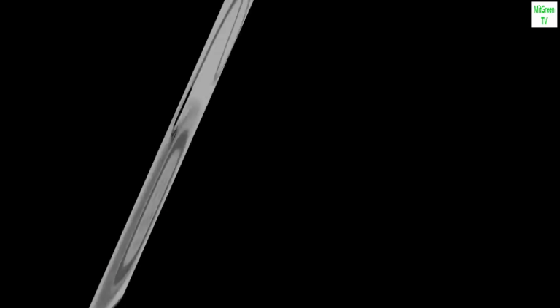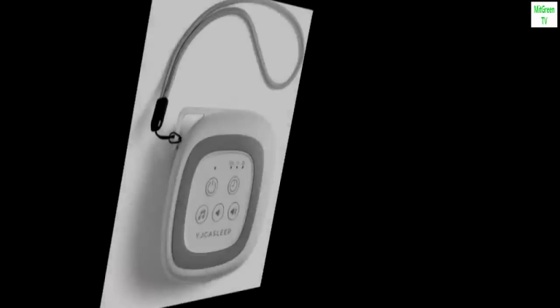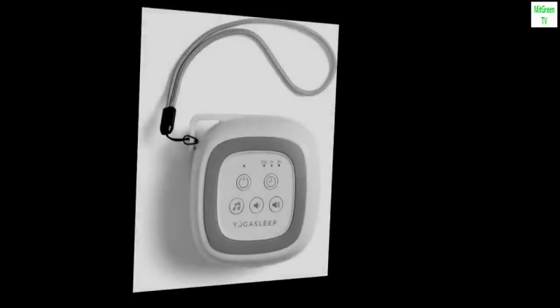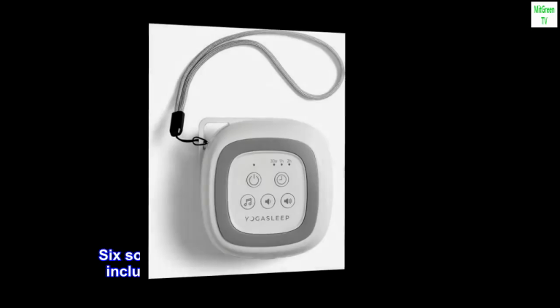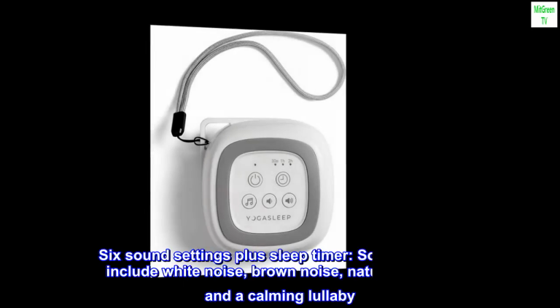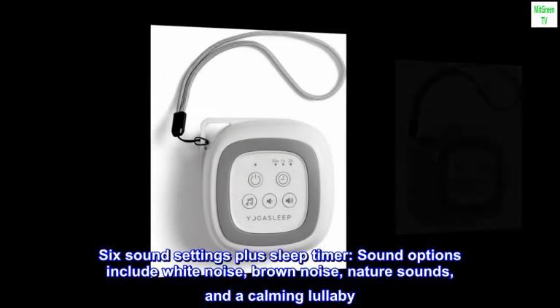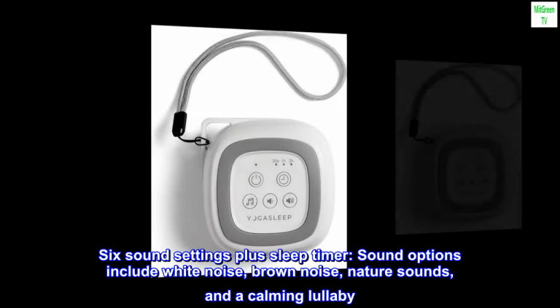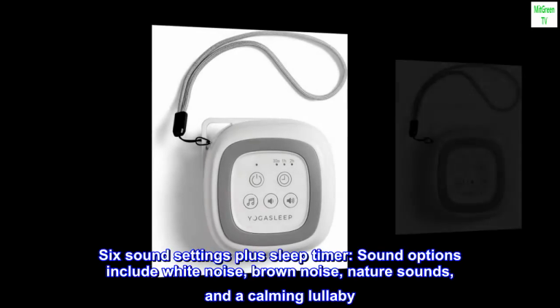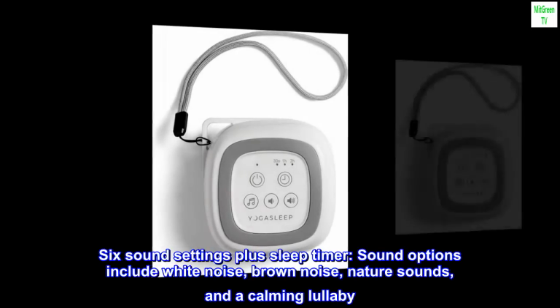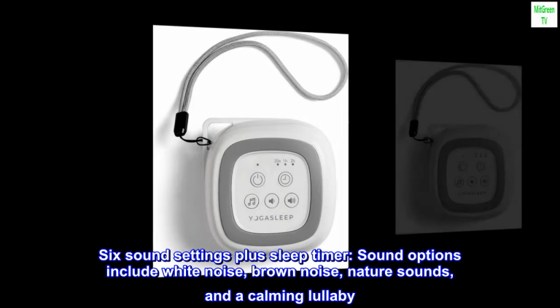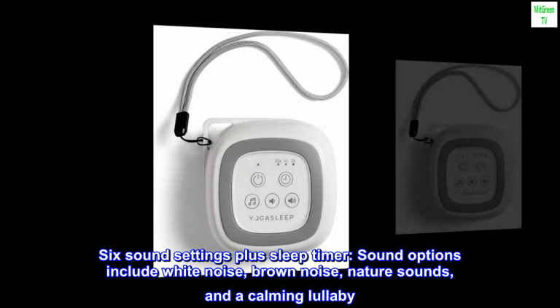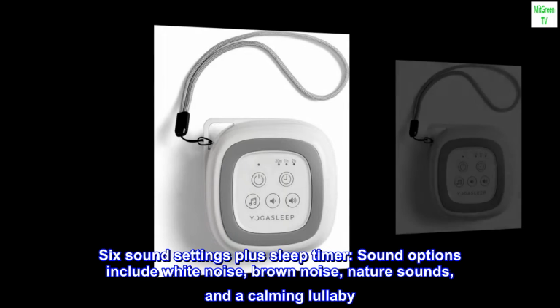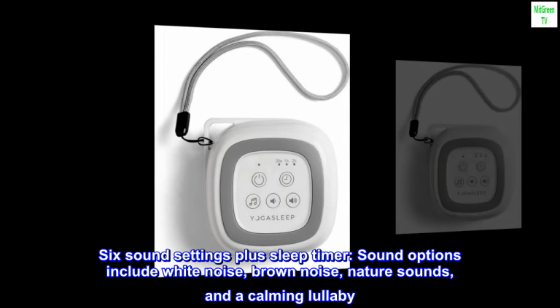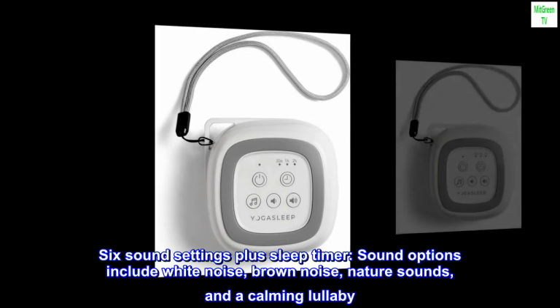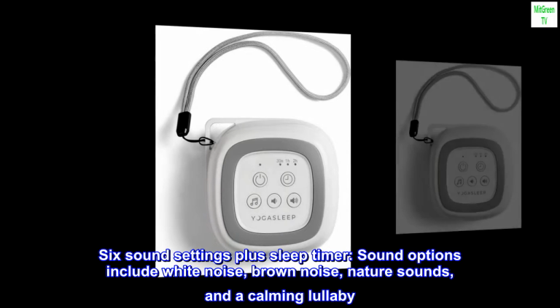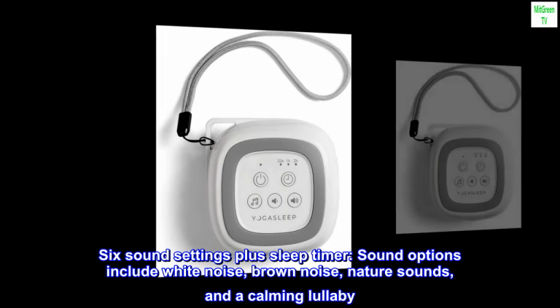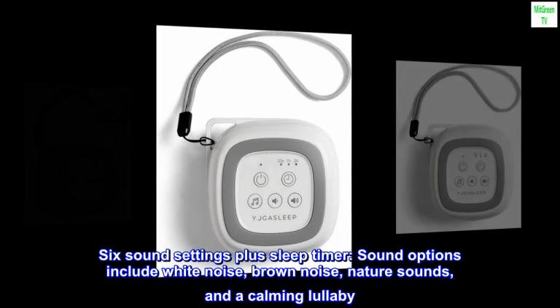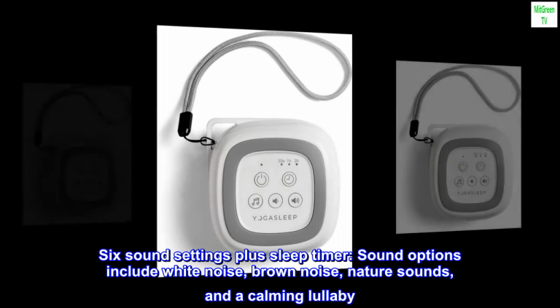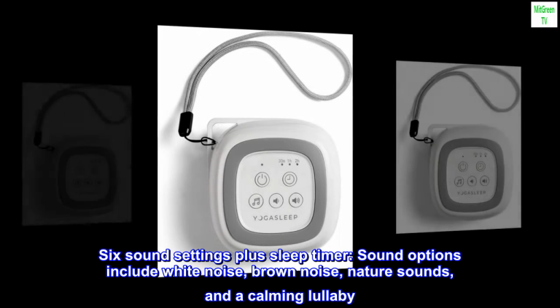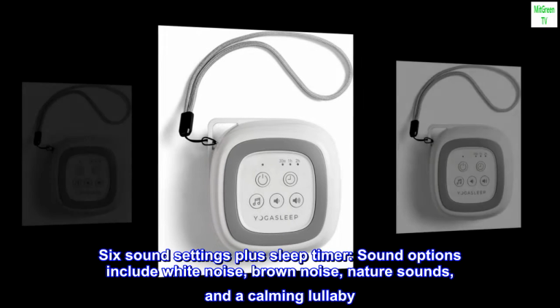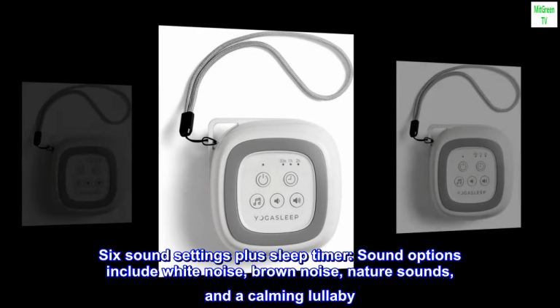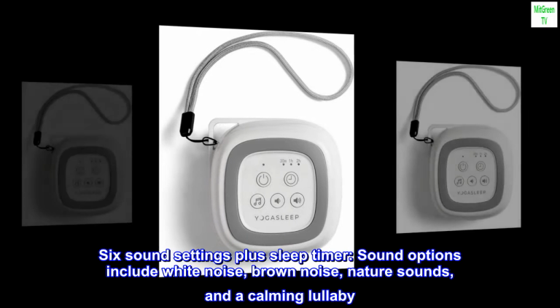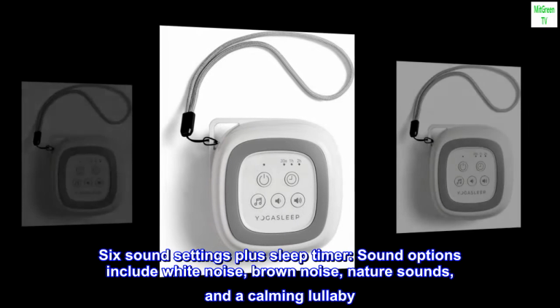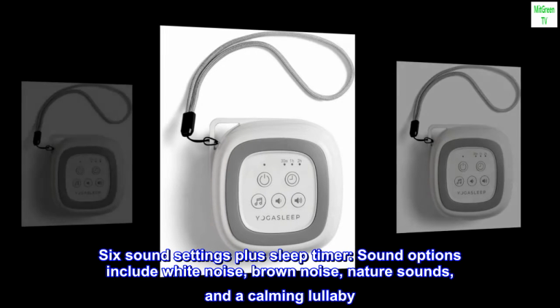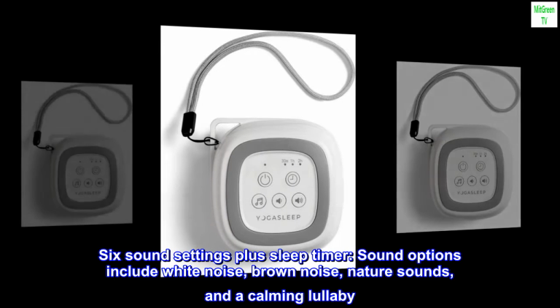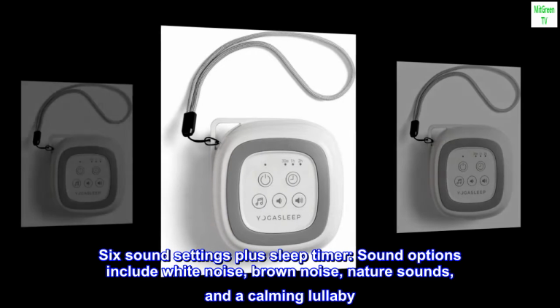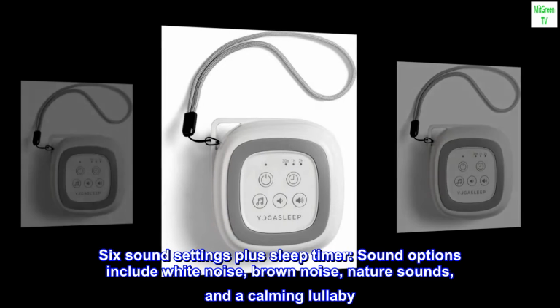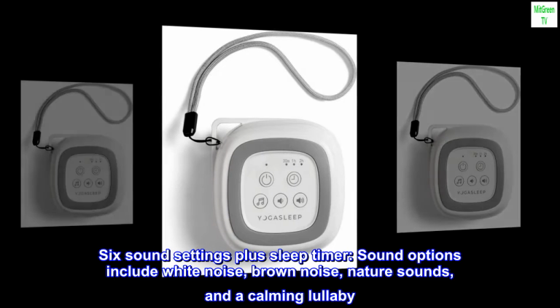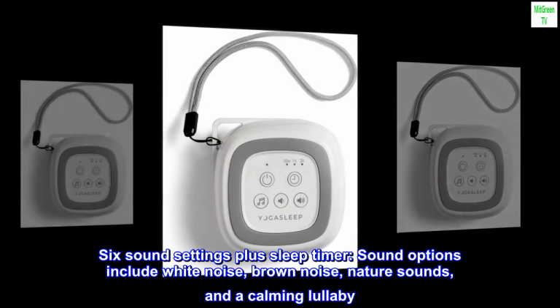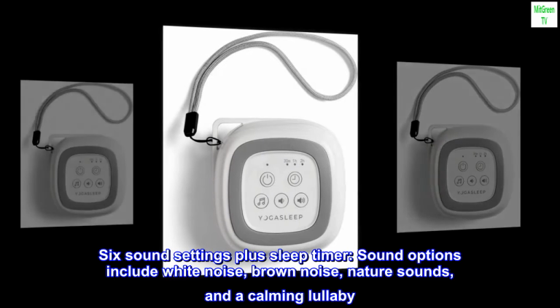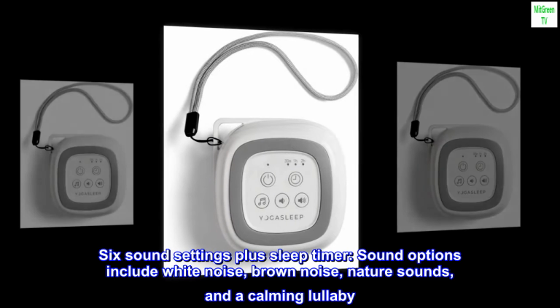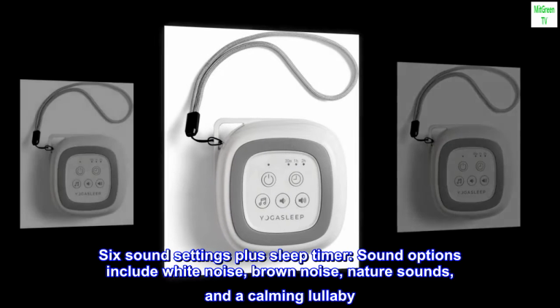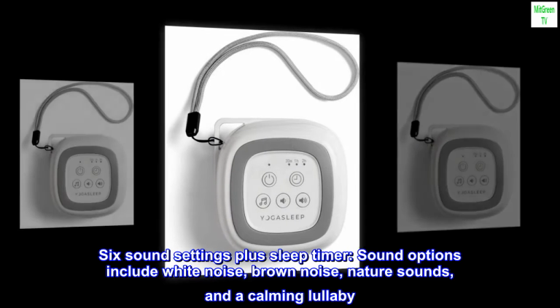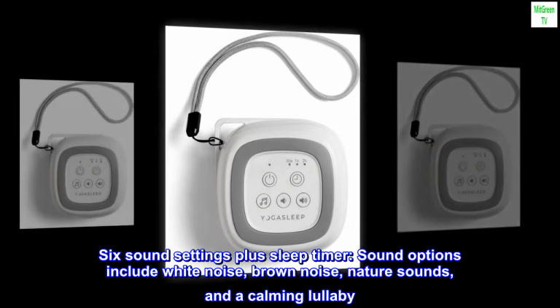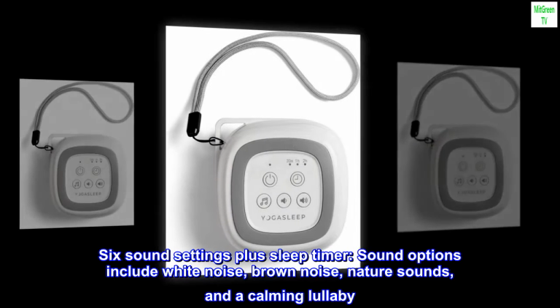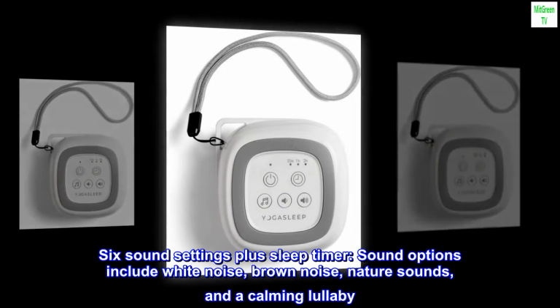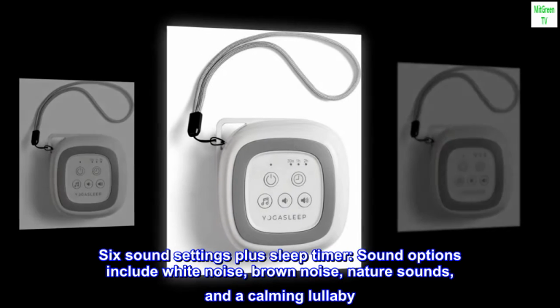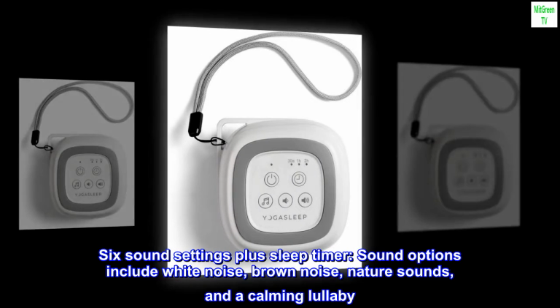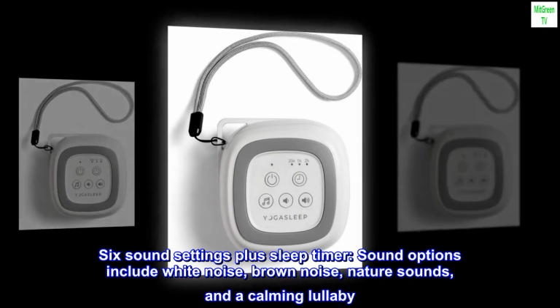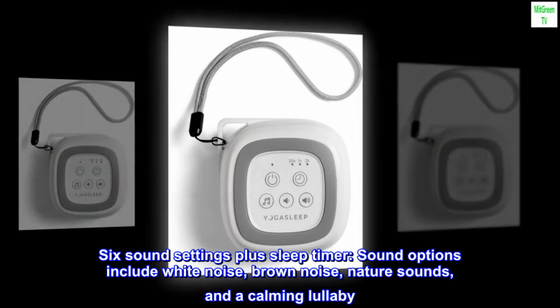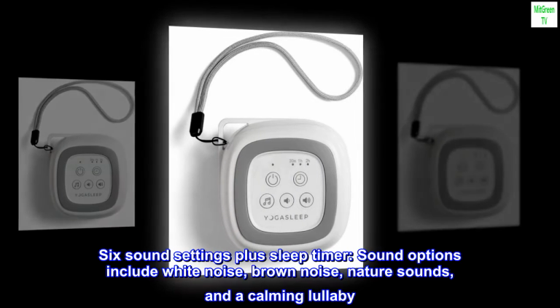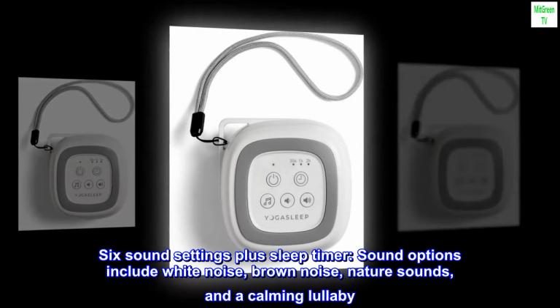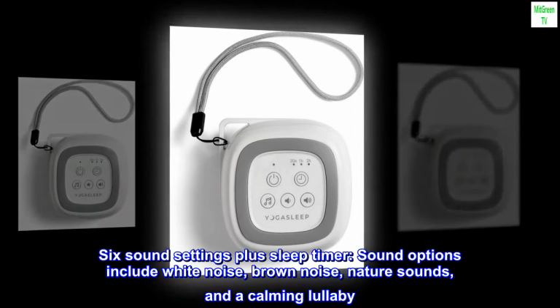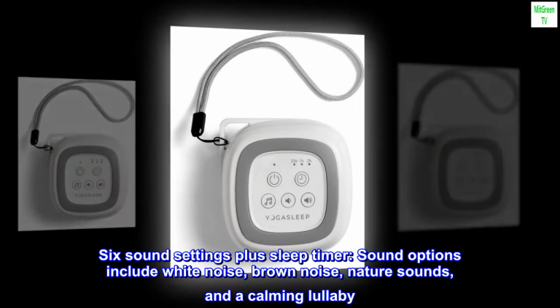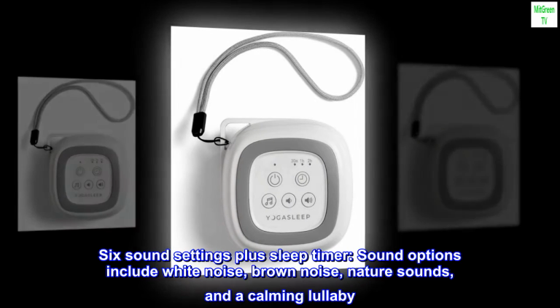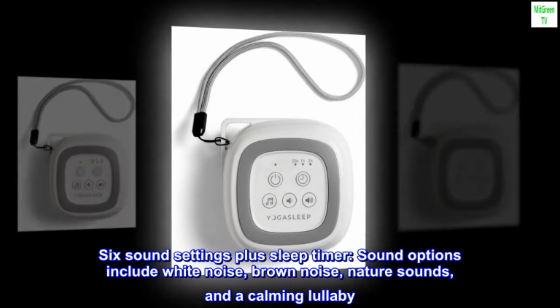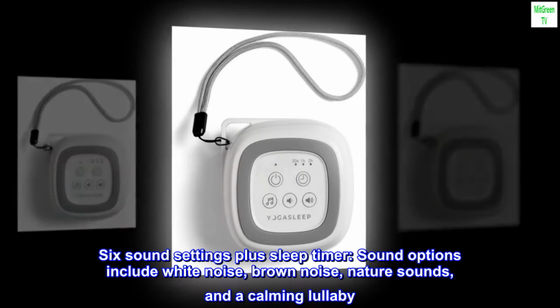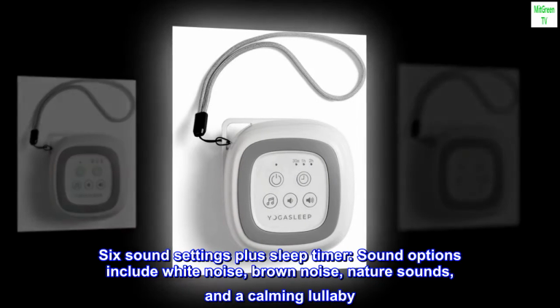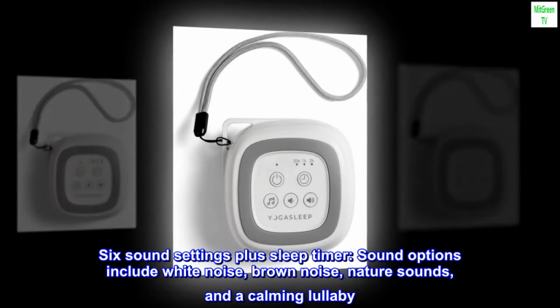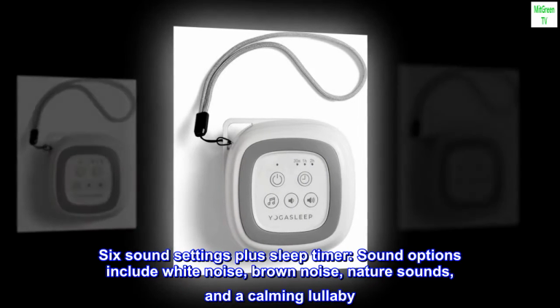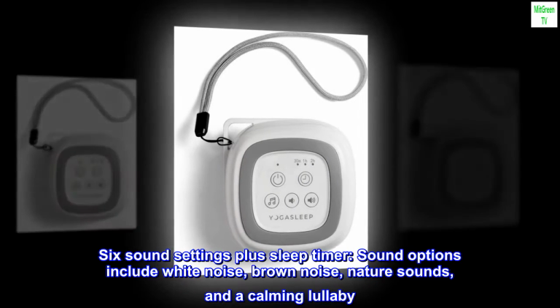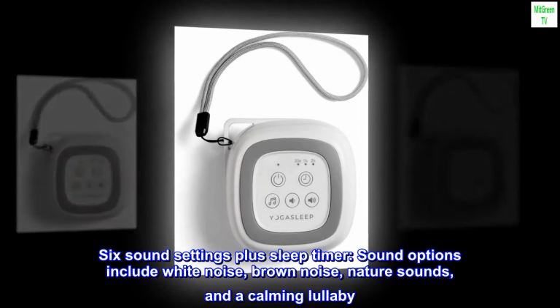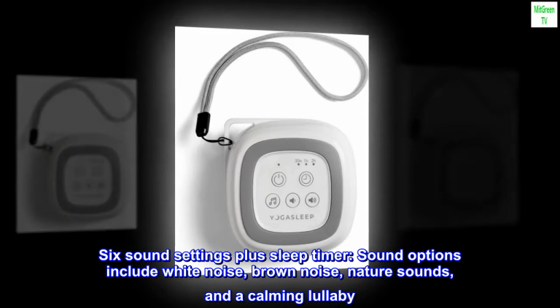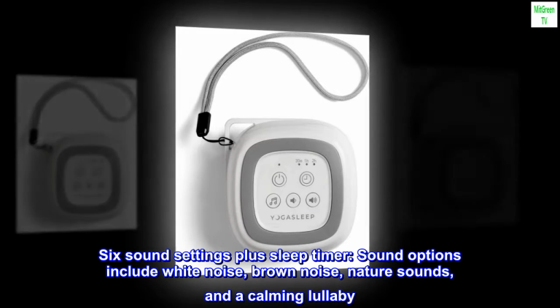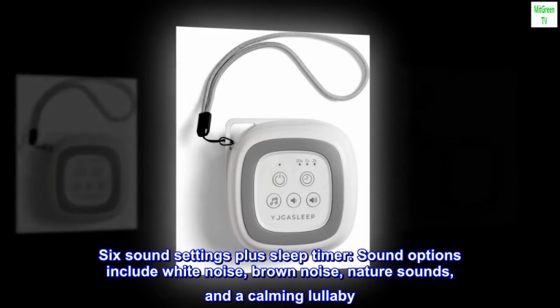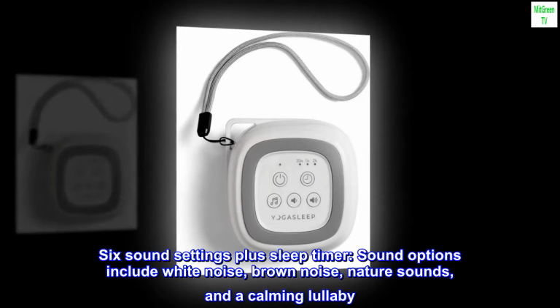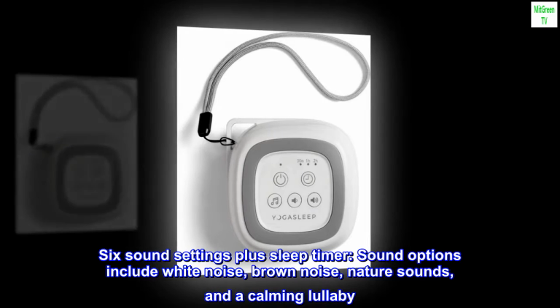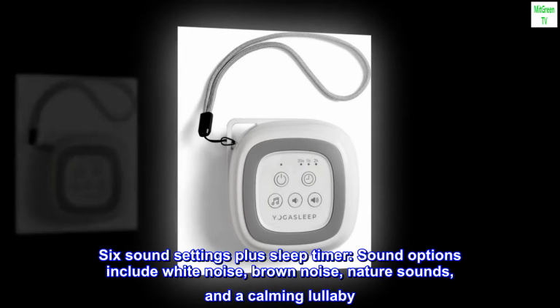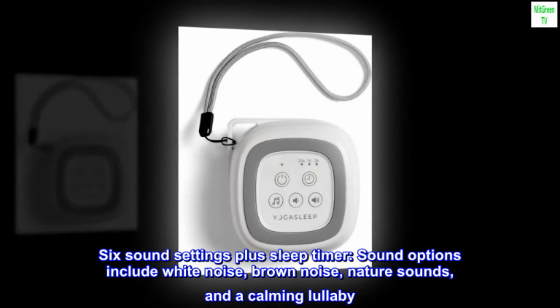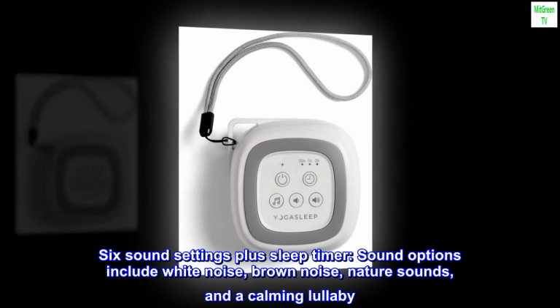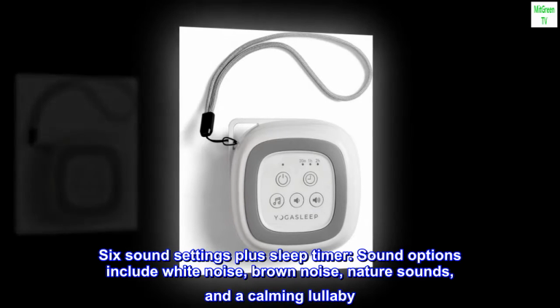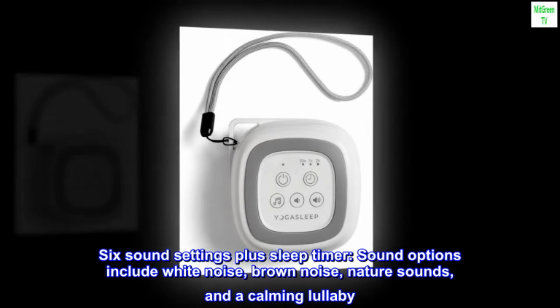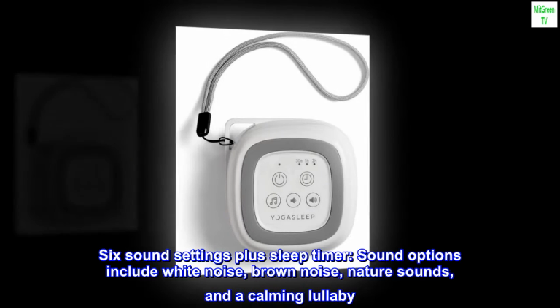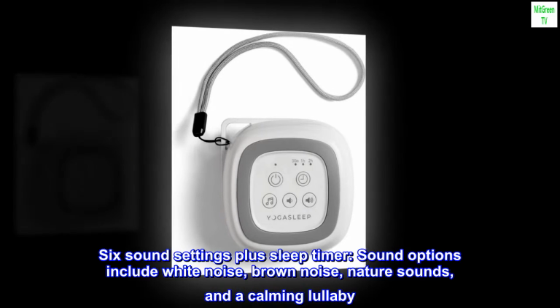Six sound settings plus sleep timer. Sound options include white noise, brown noise, nature sounds, and a calming lullaby.